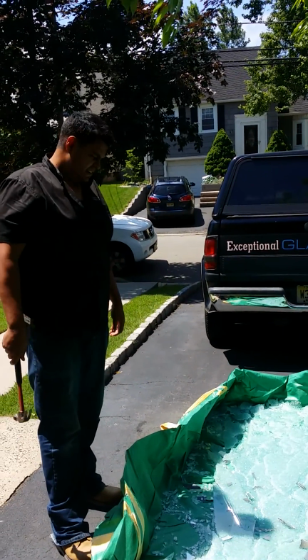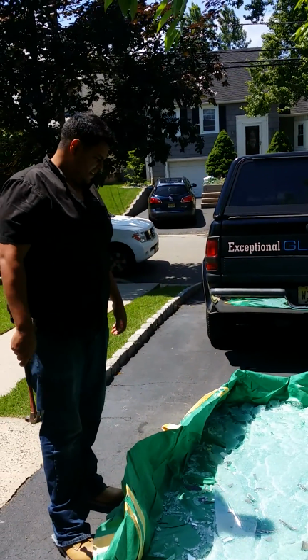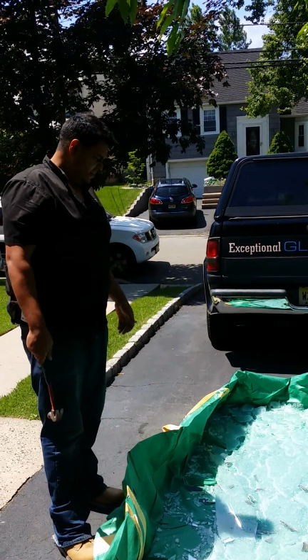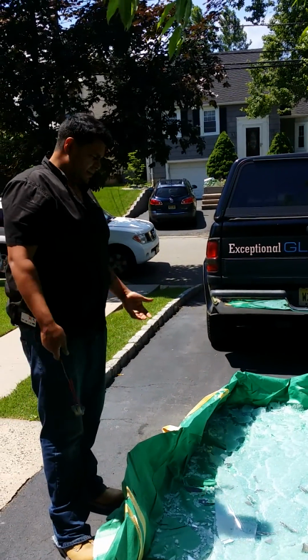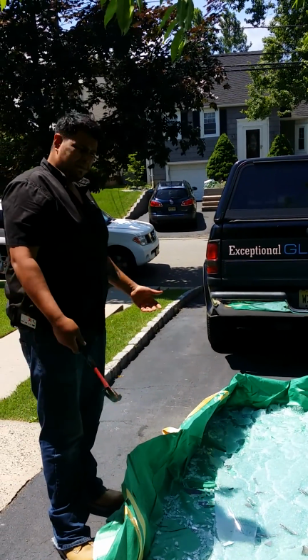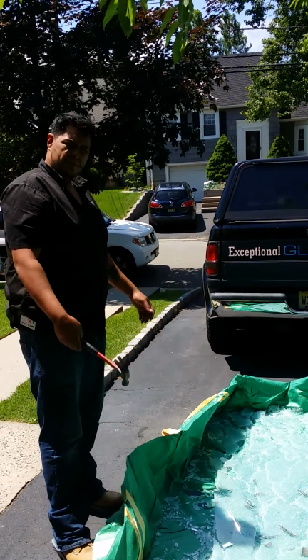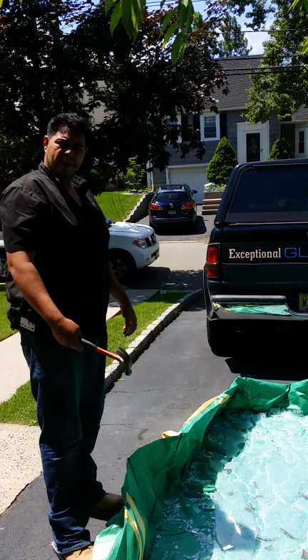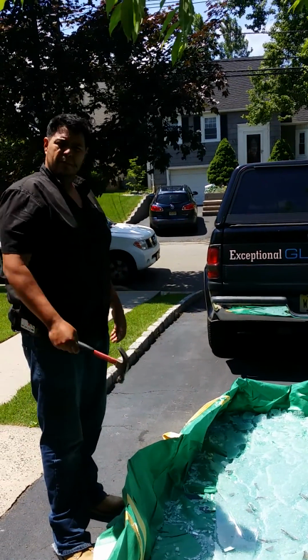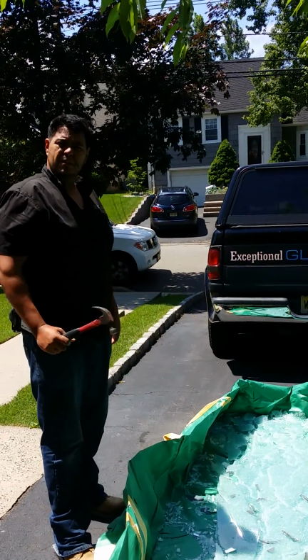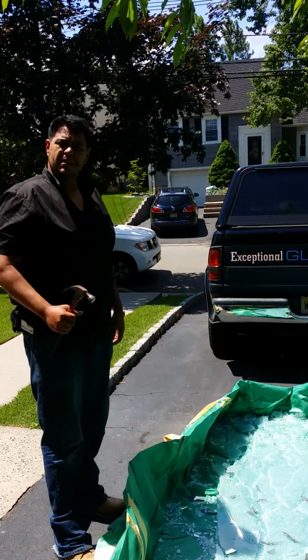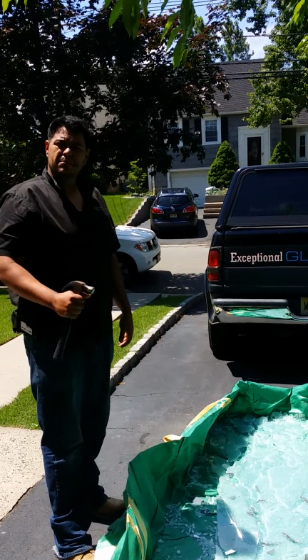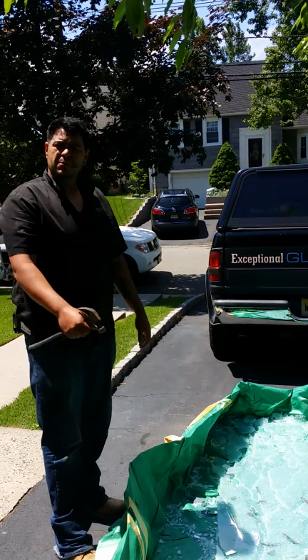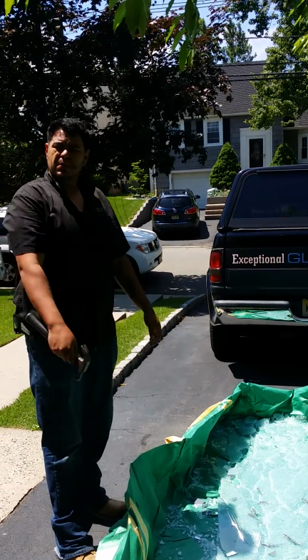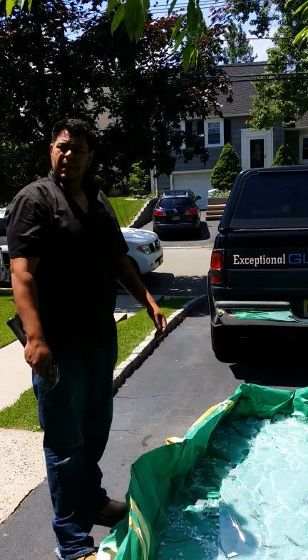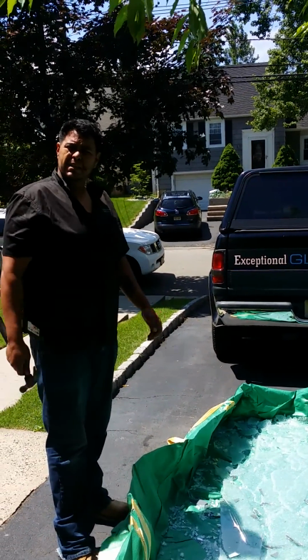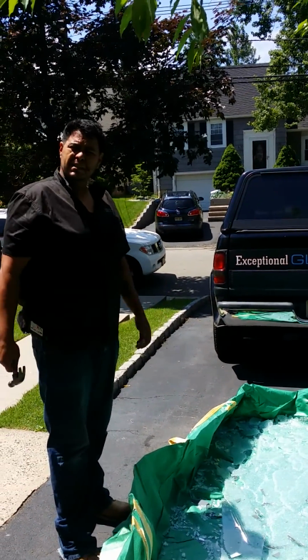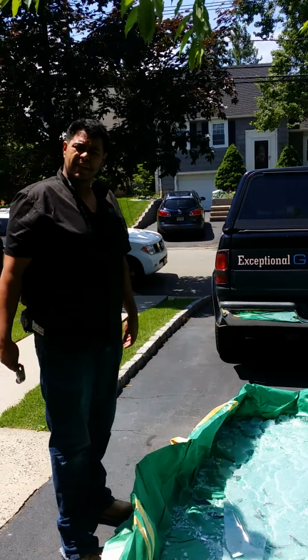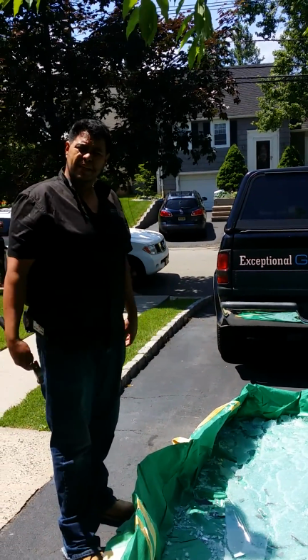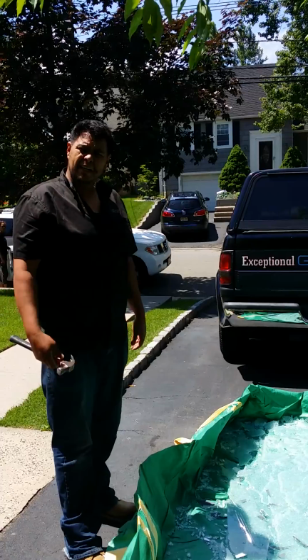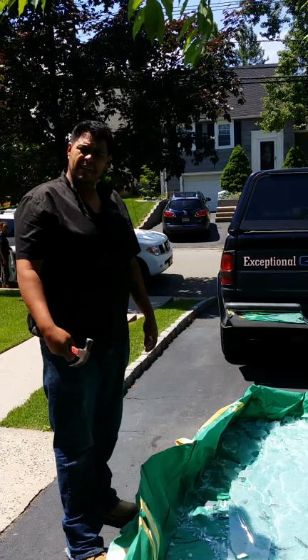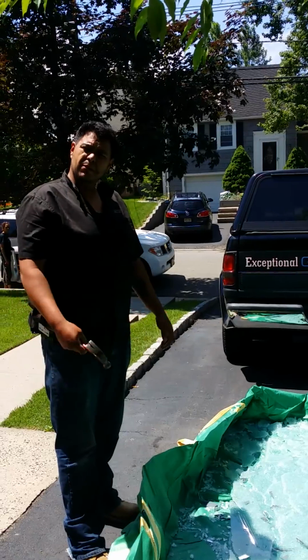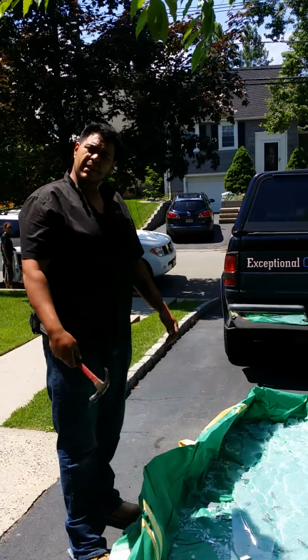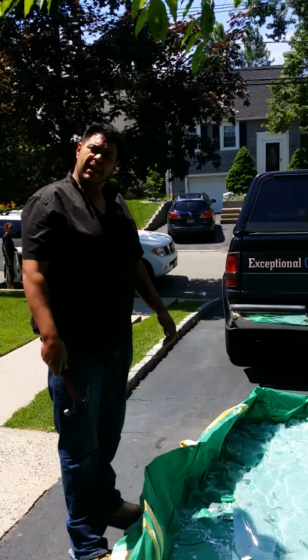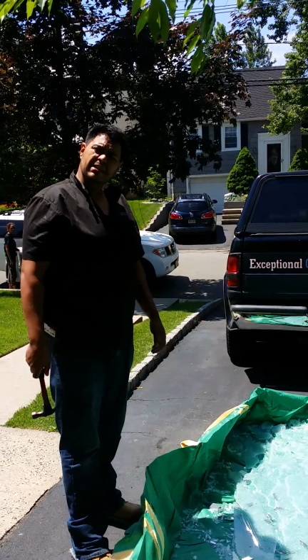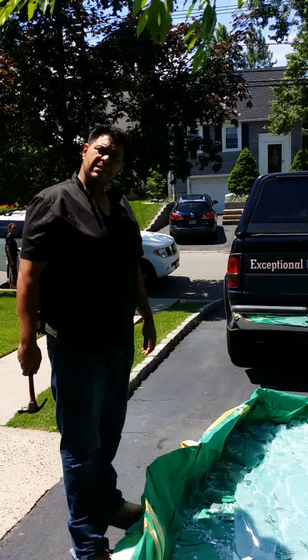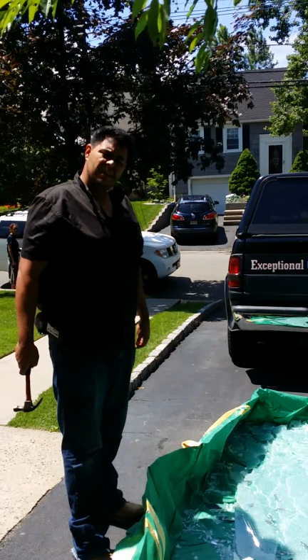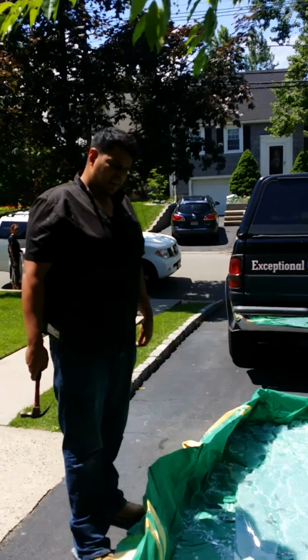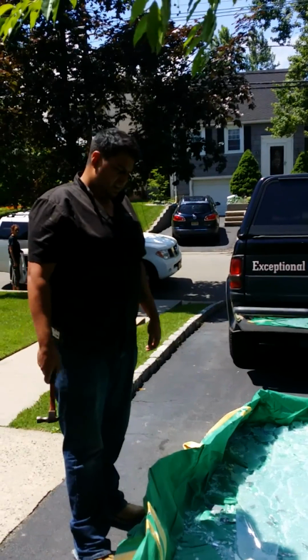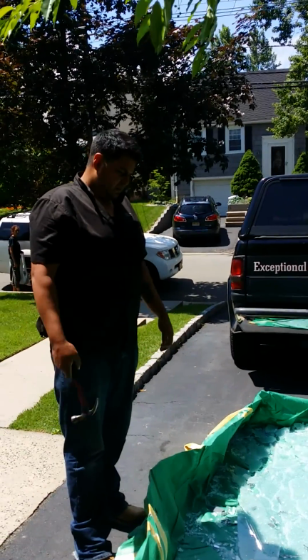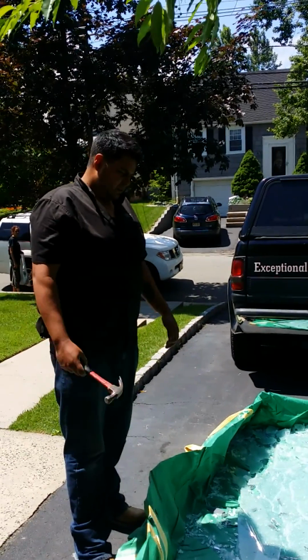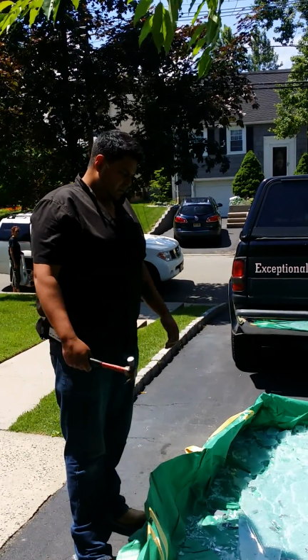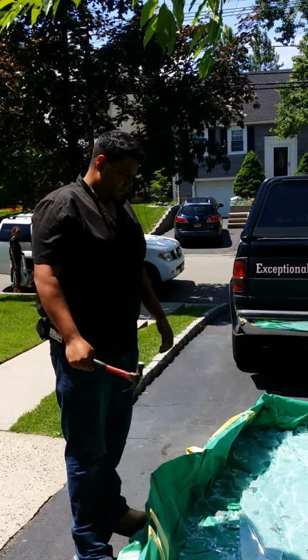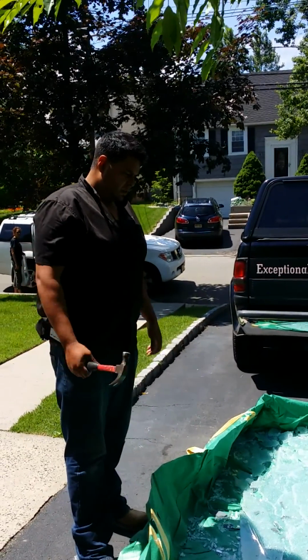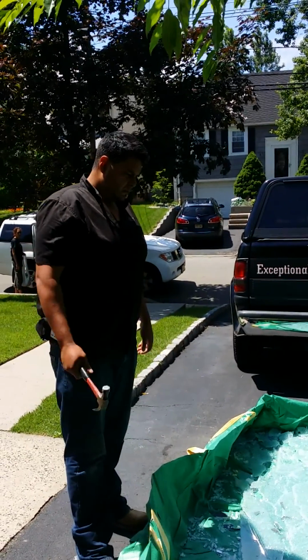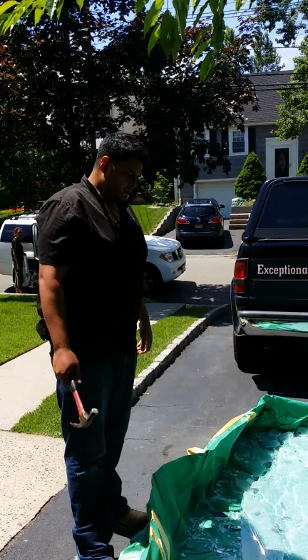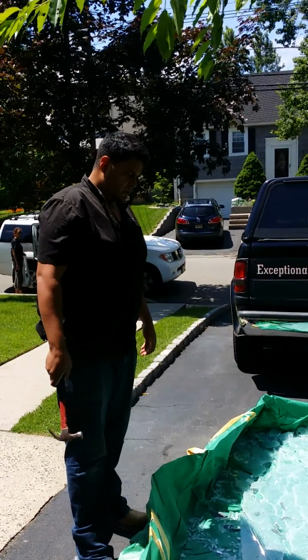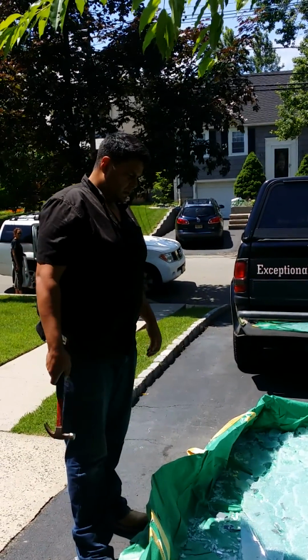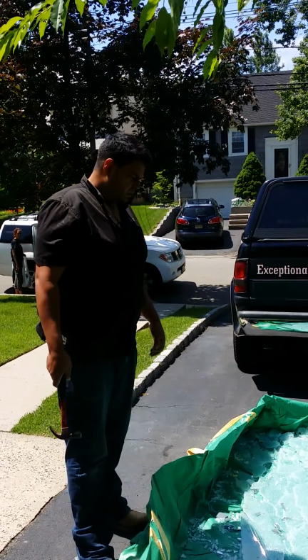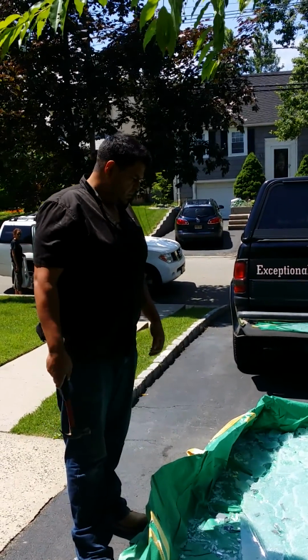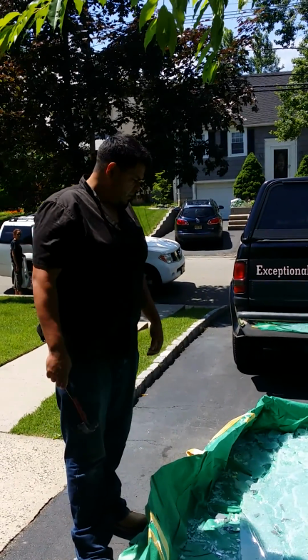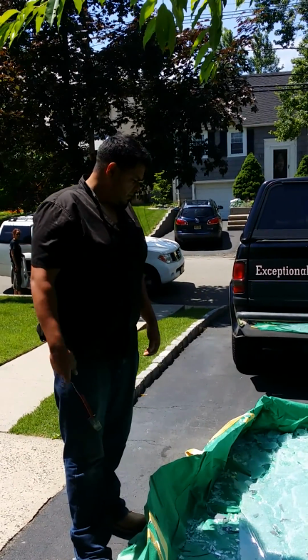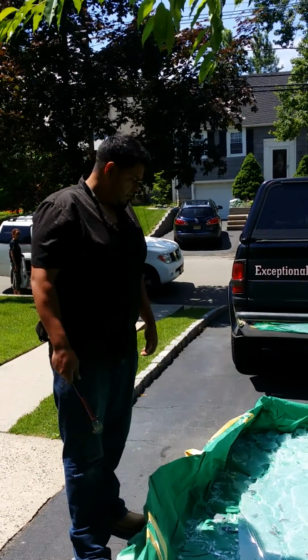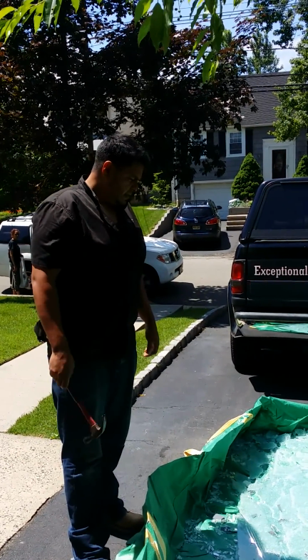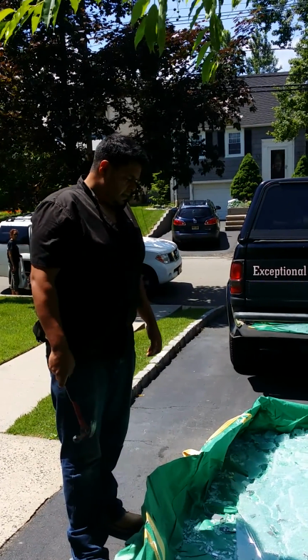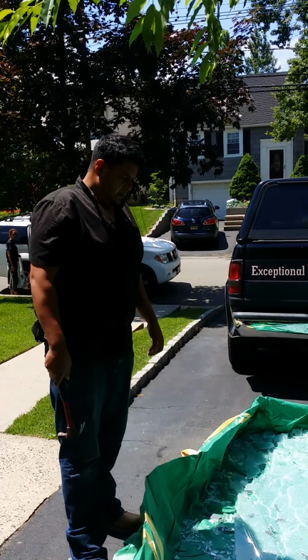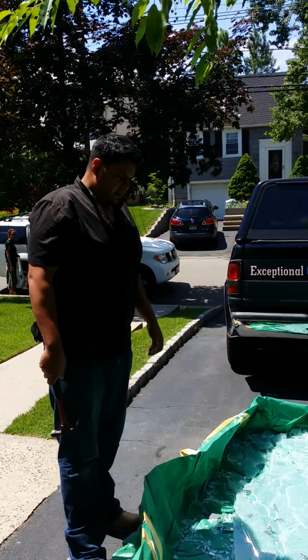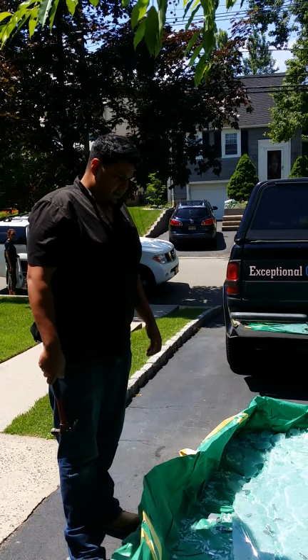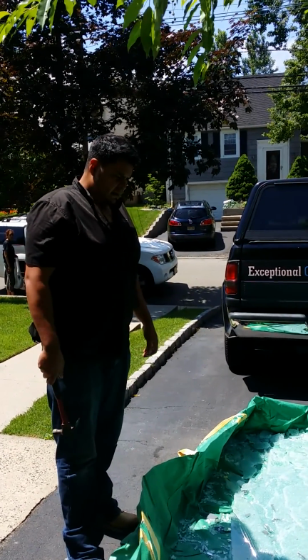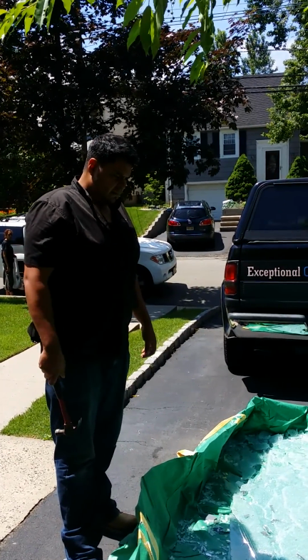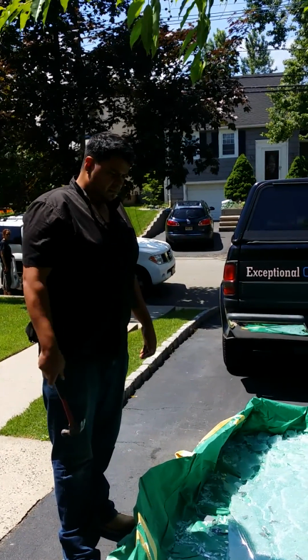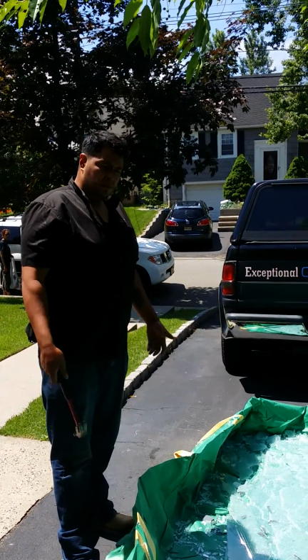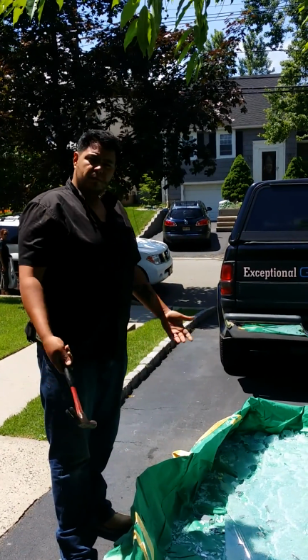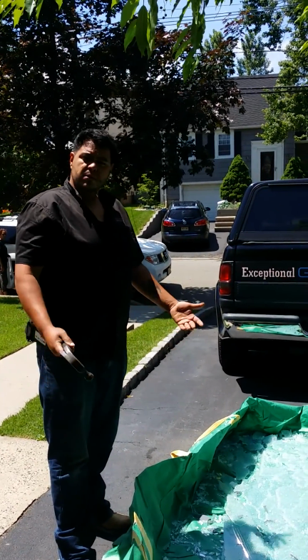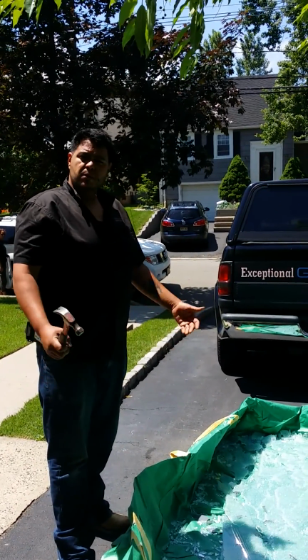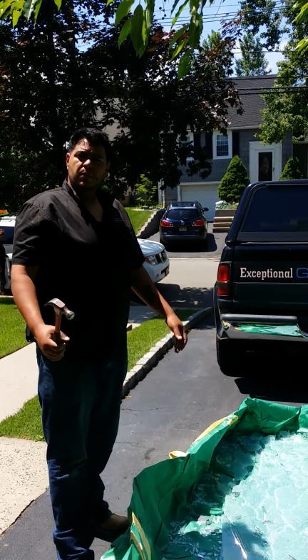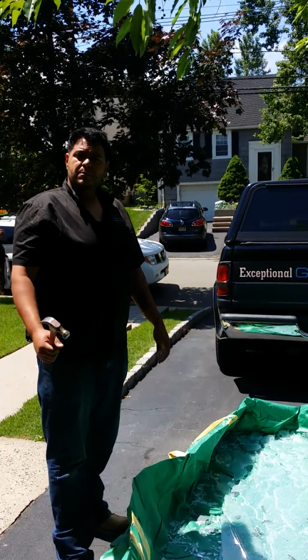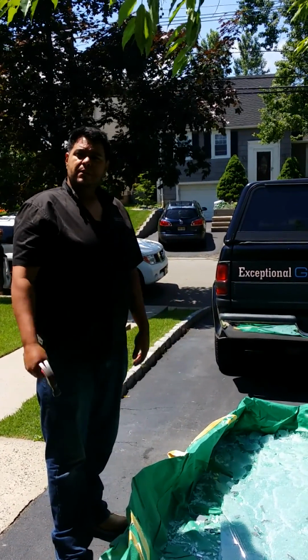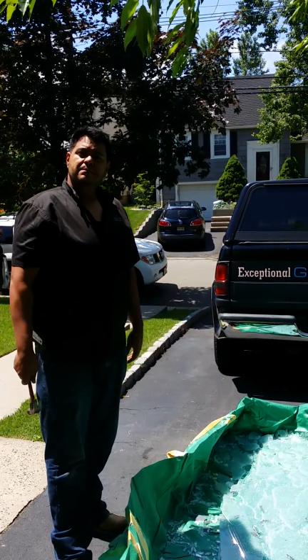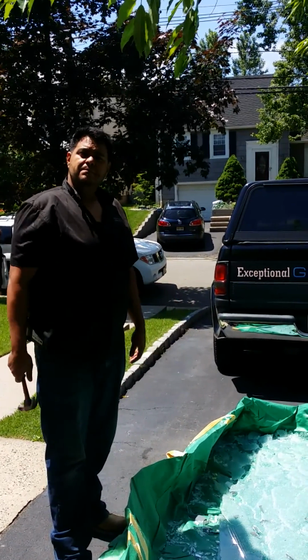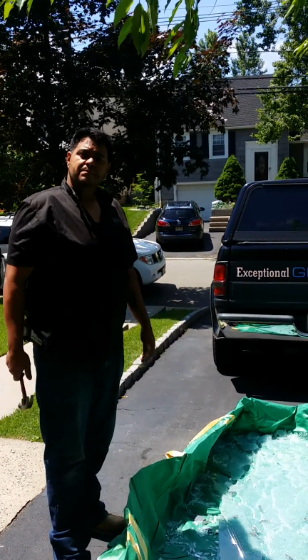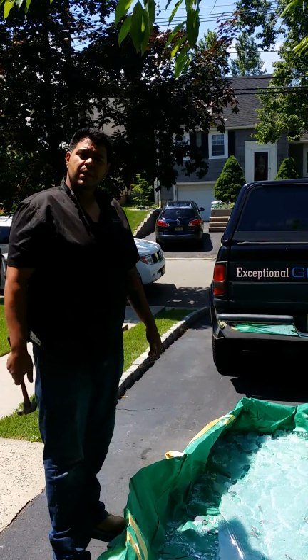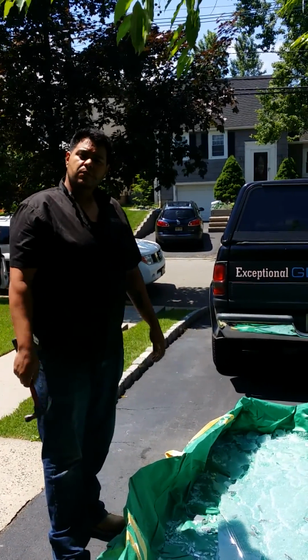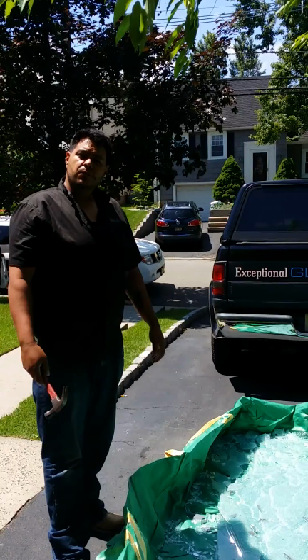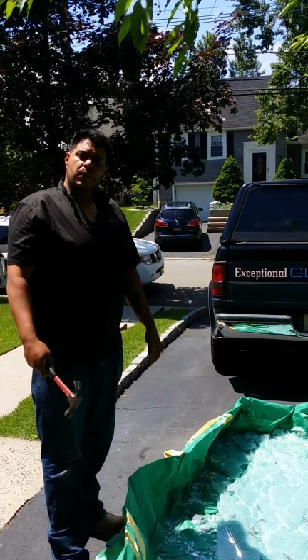Again, my name is Ben with Exceptional Glass, 8888-3-GLASS. We service all of New York and New Jersey. Feel free to visit our website. Thank you for watching.